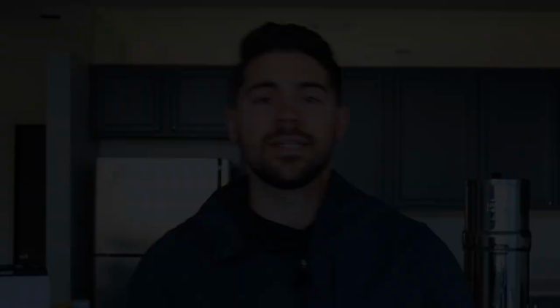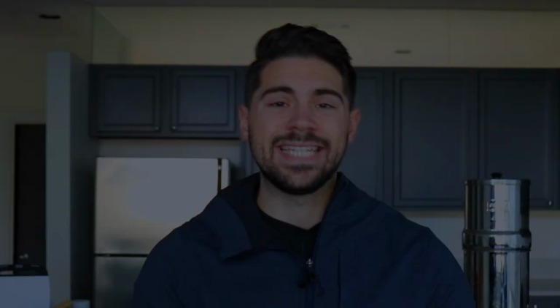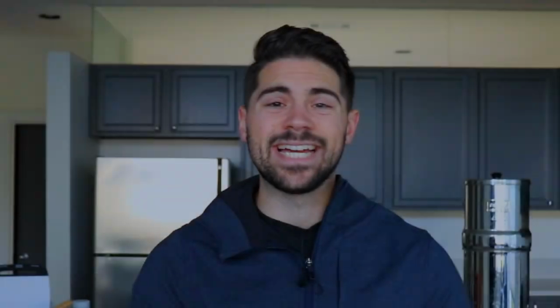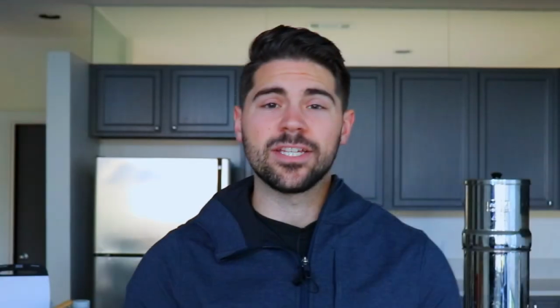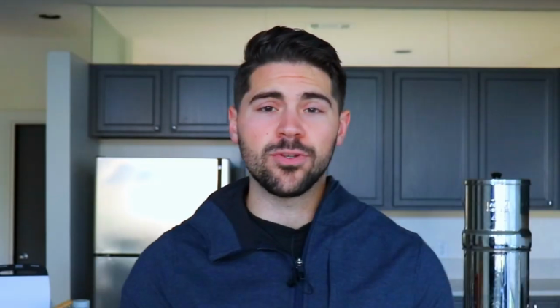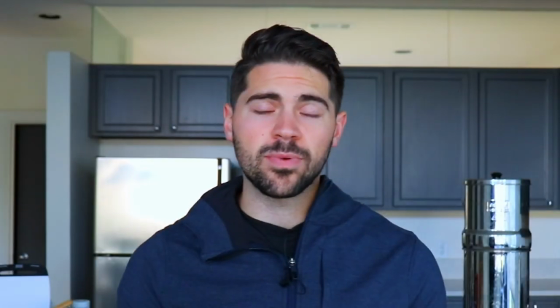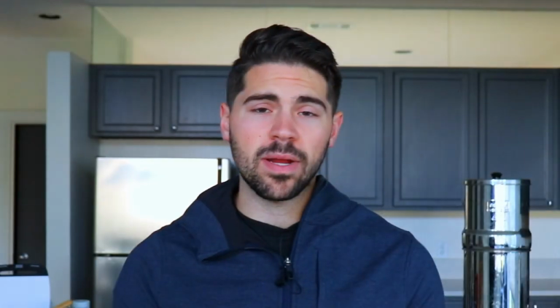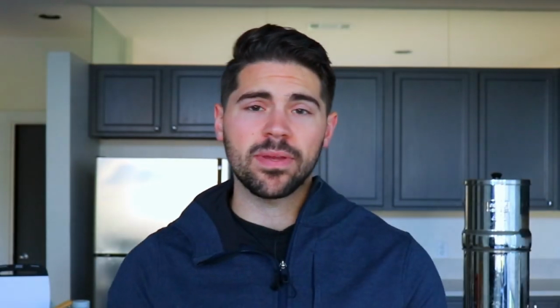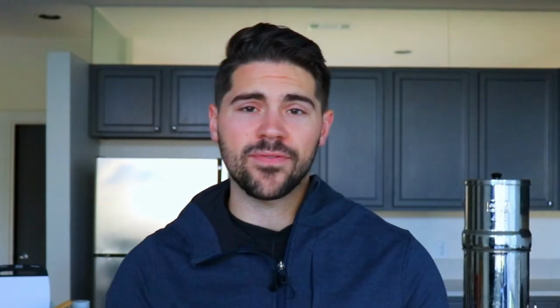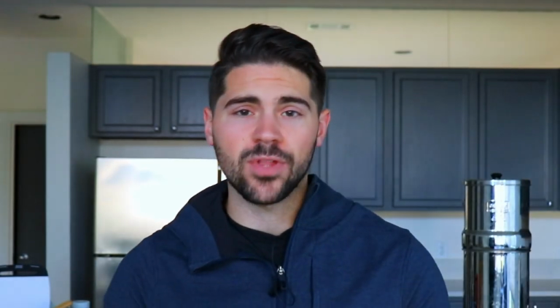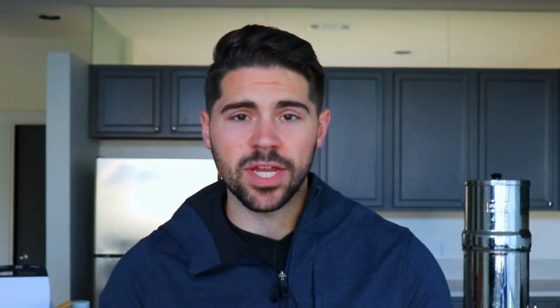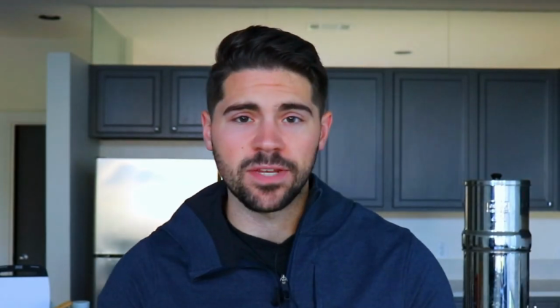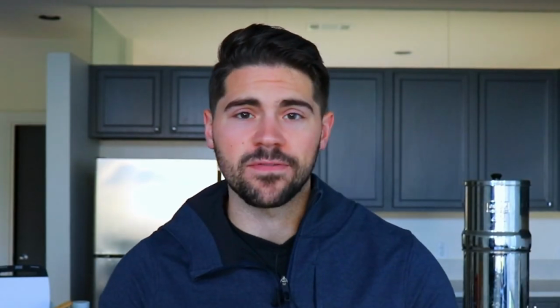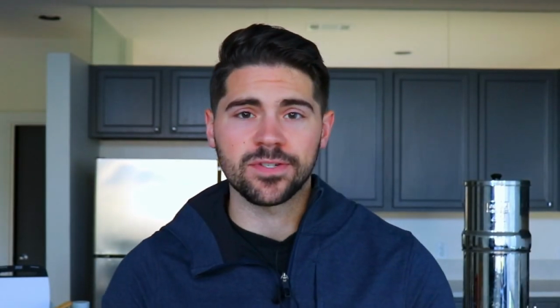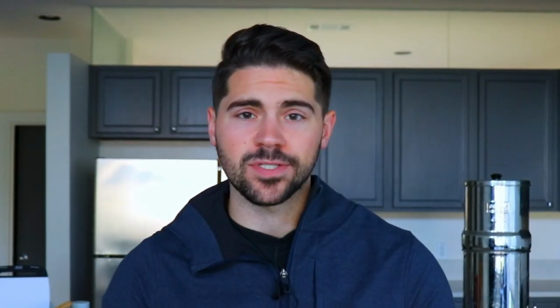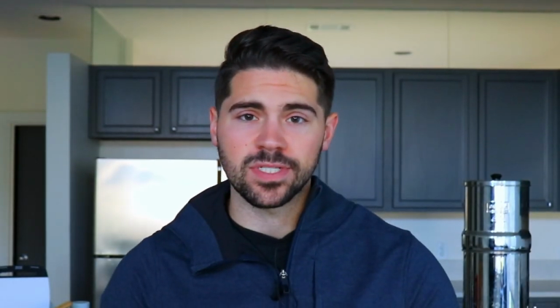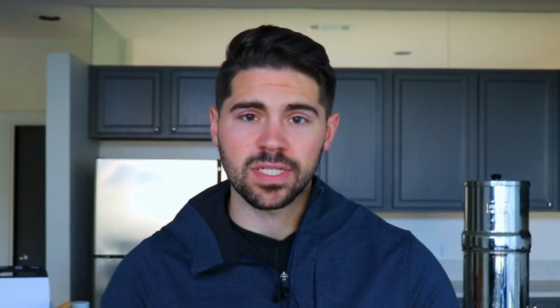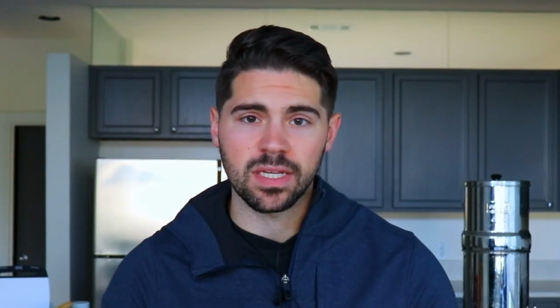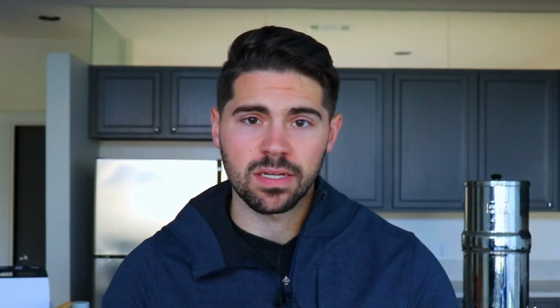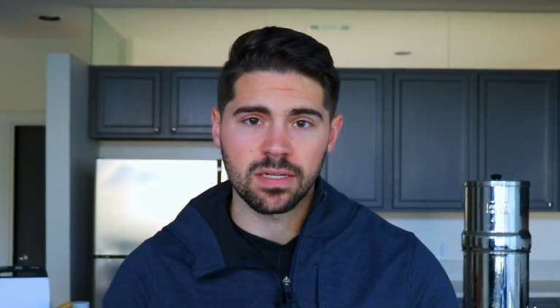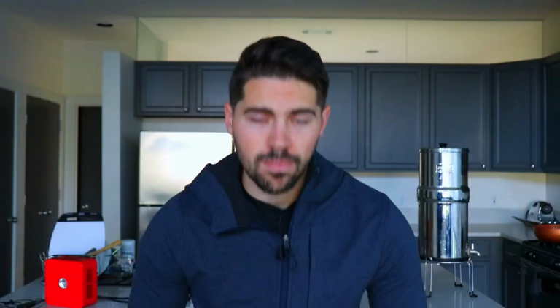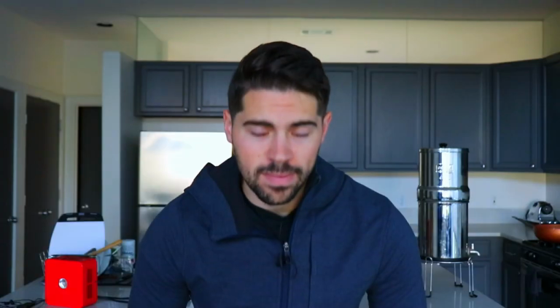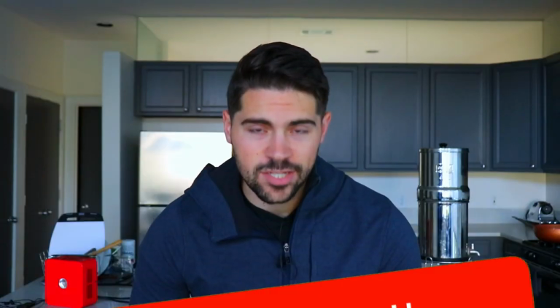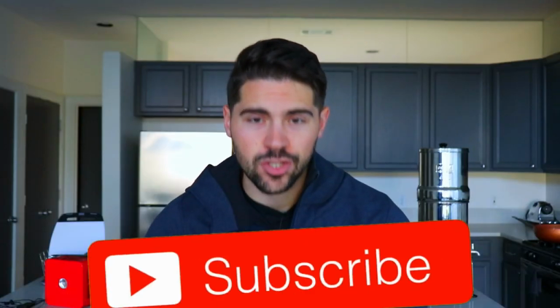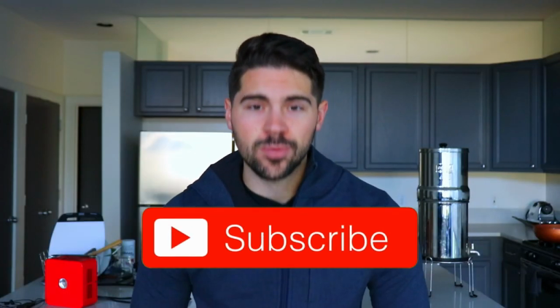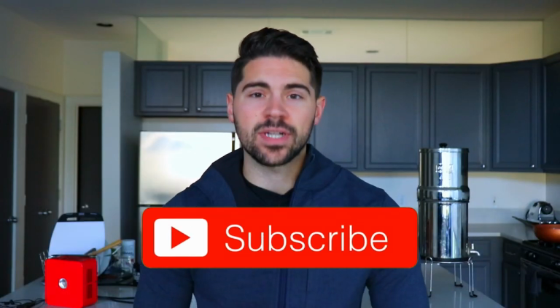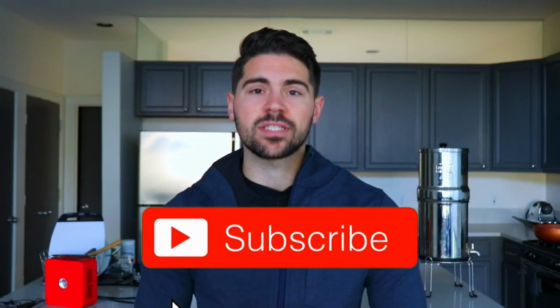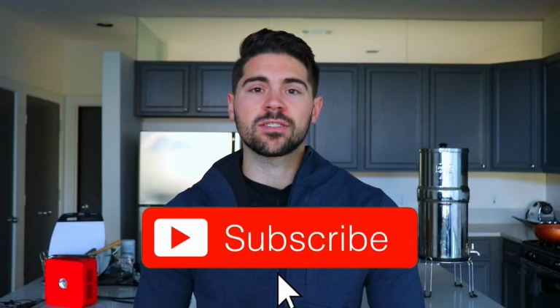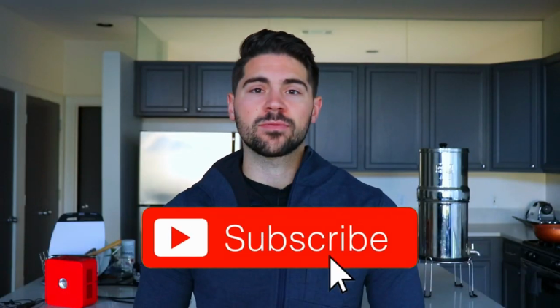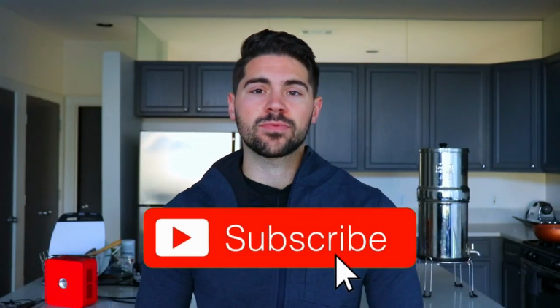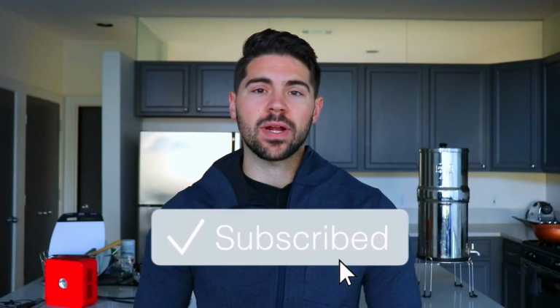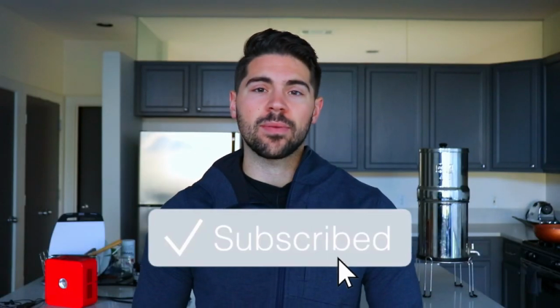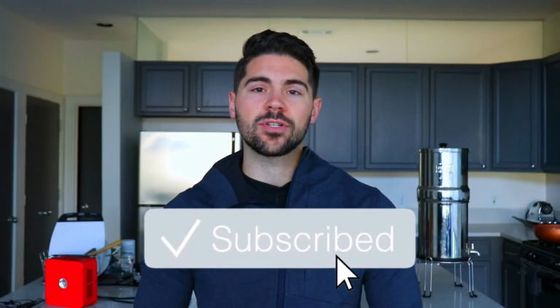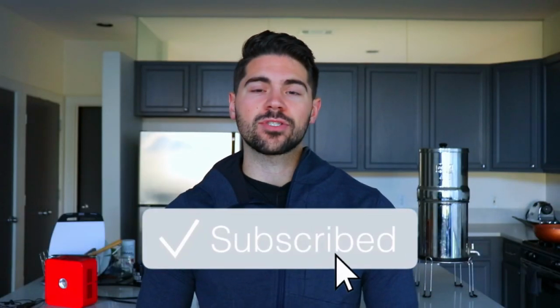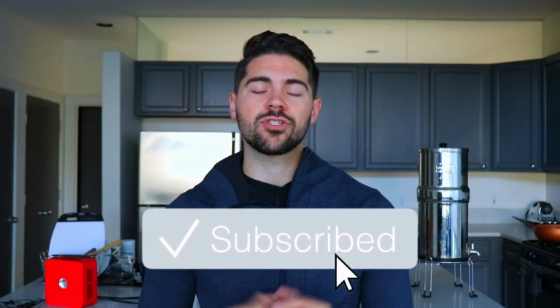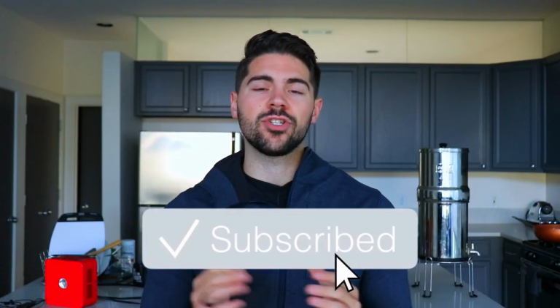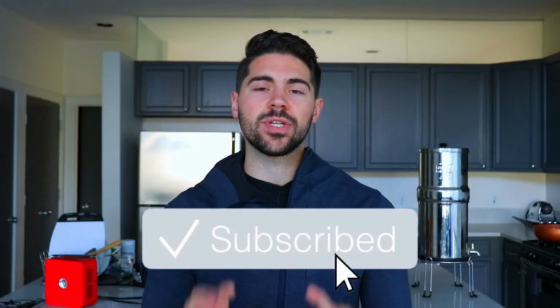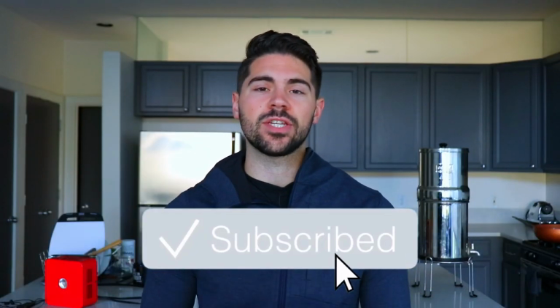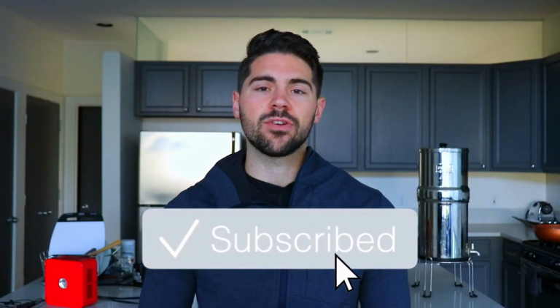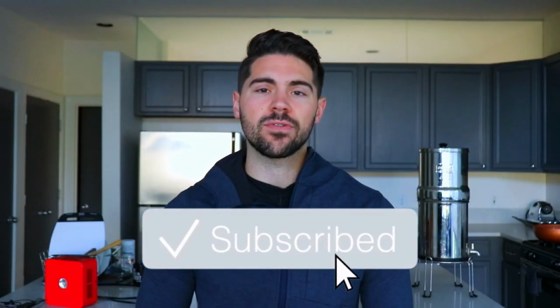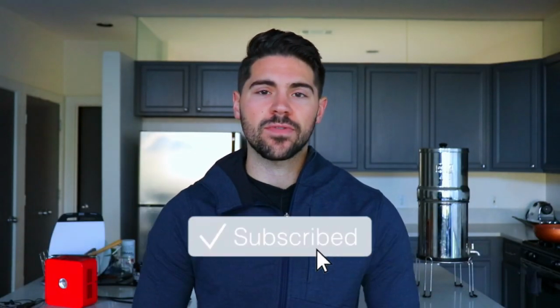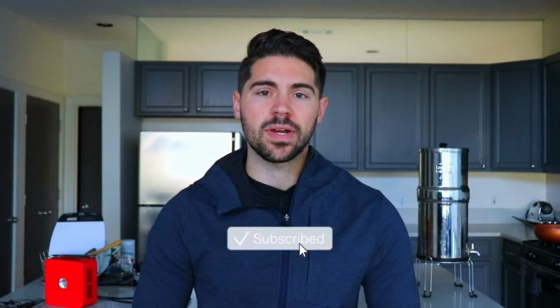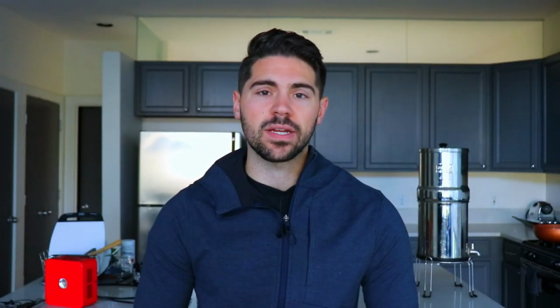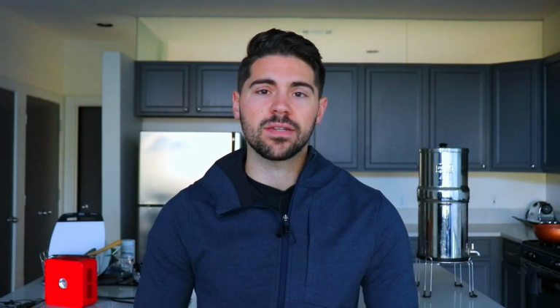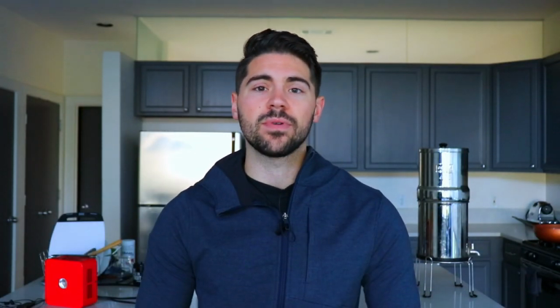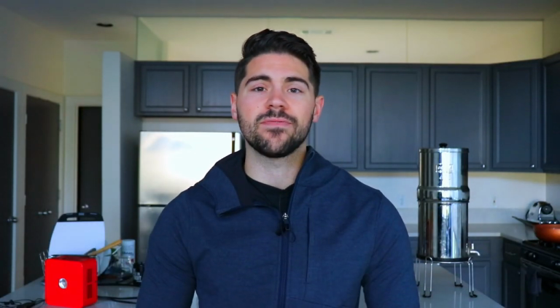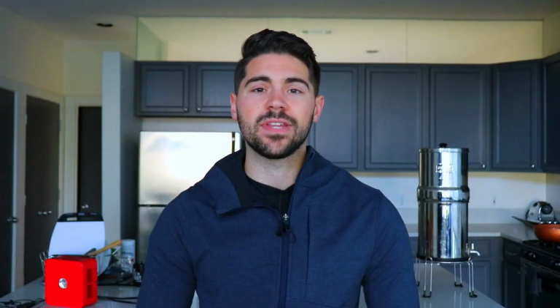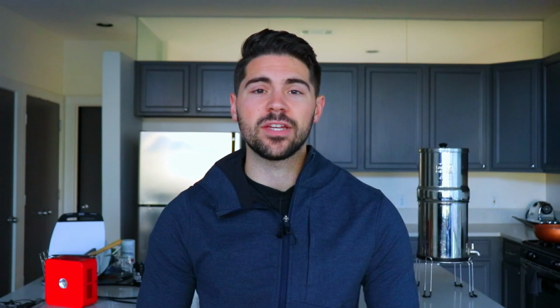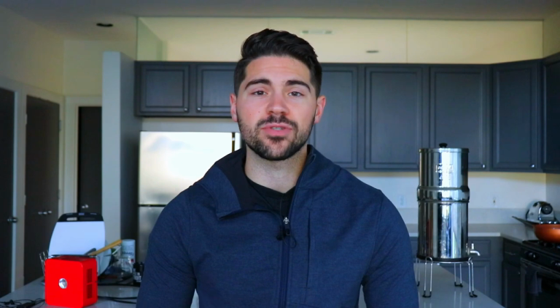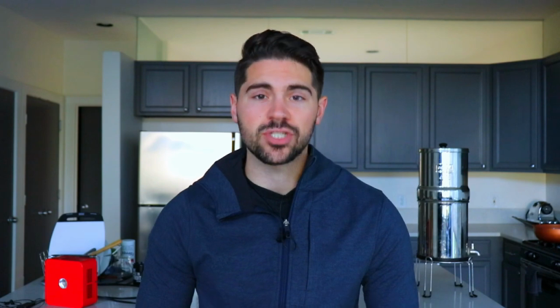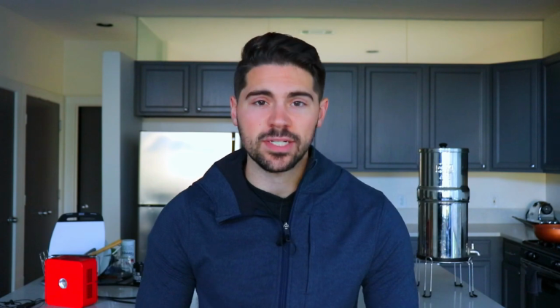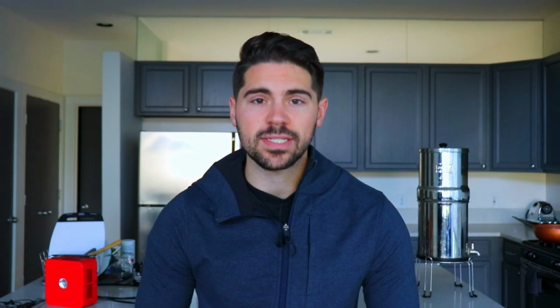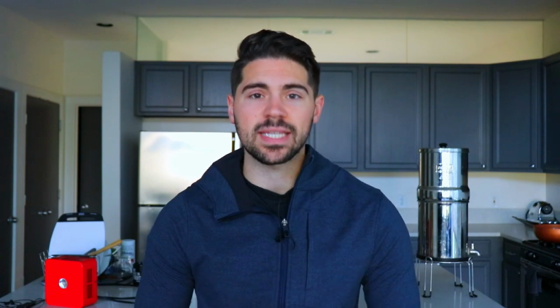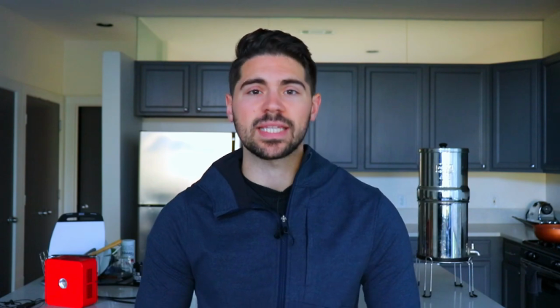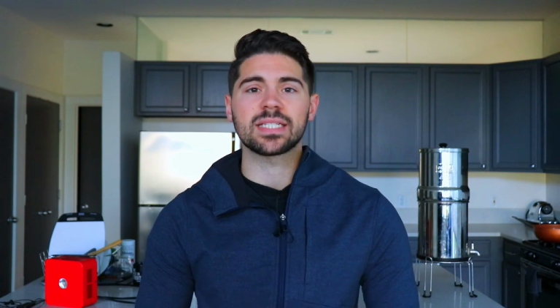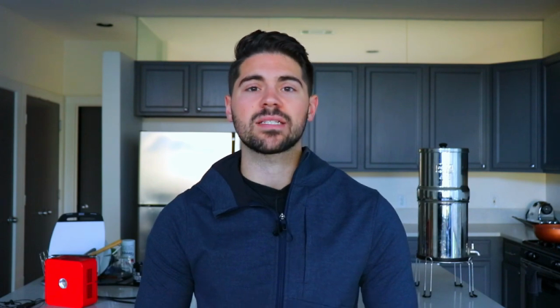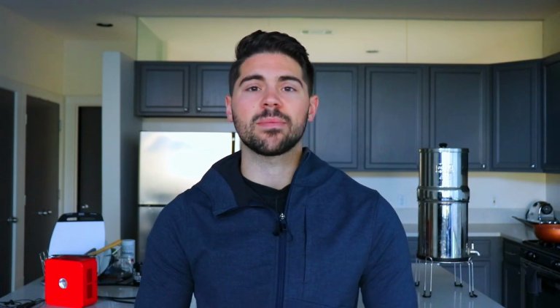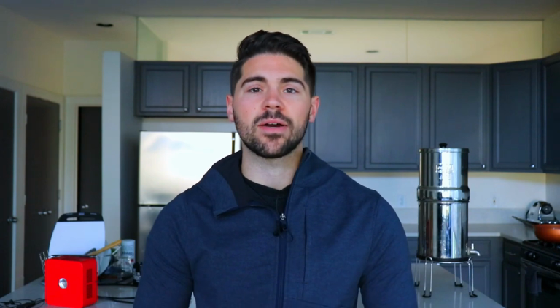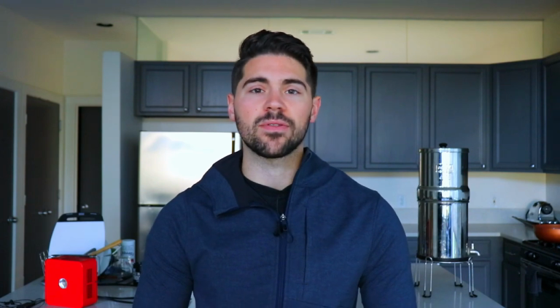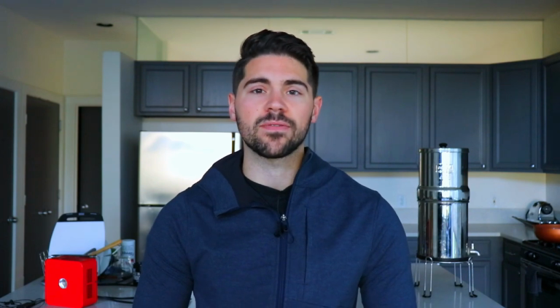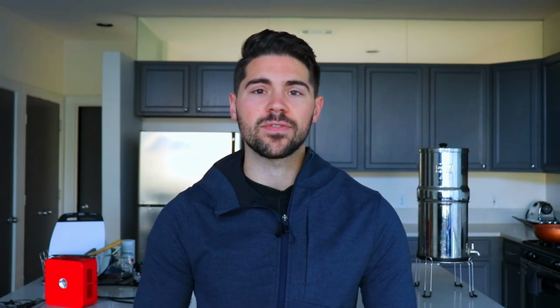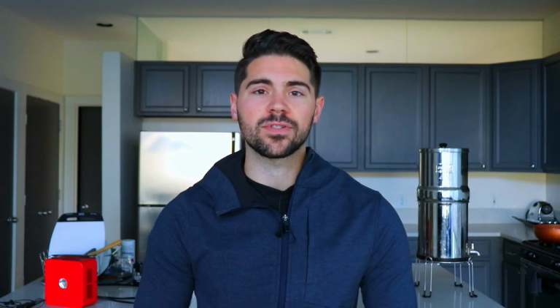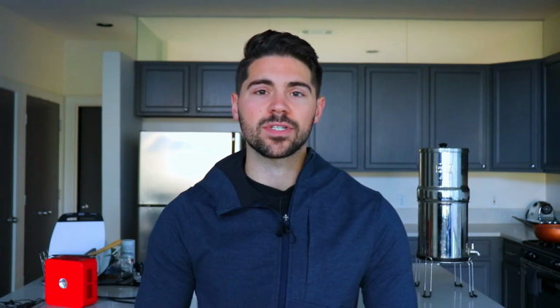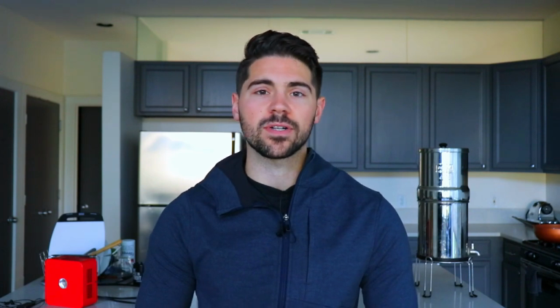You probably have a light deficiency. Make sure to press the subscribe button so you get notified when videos just like this come out in the future.